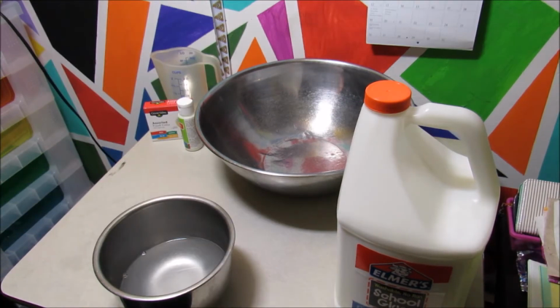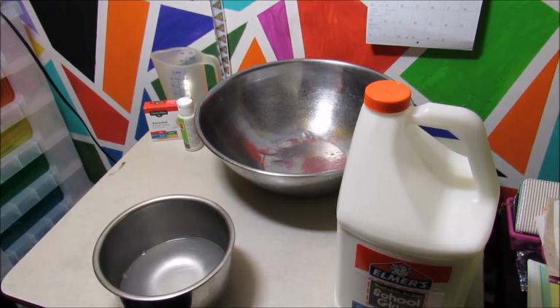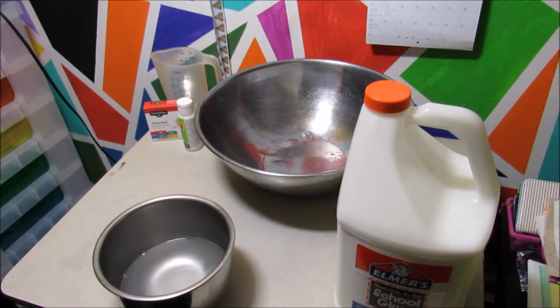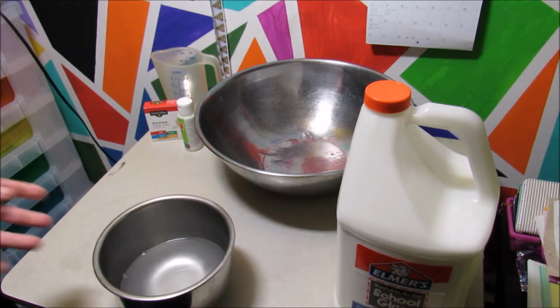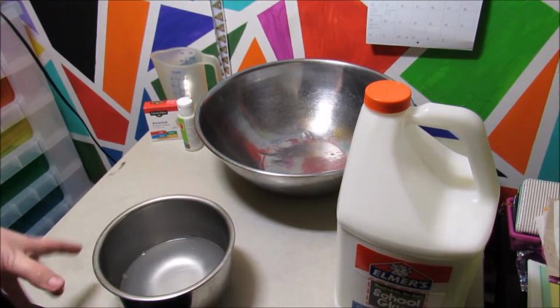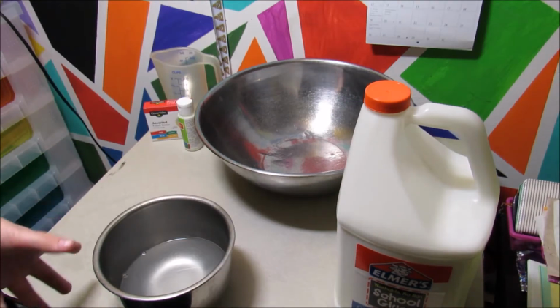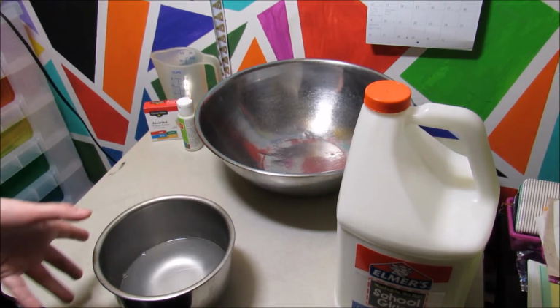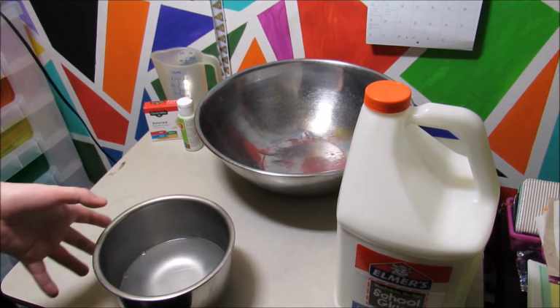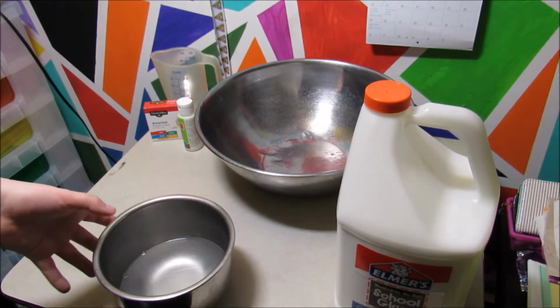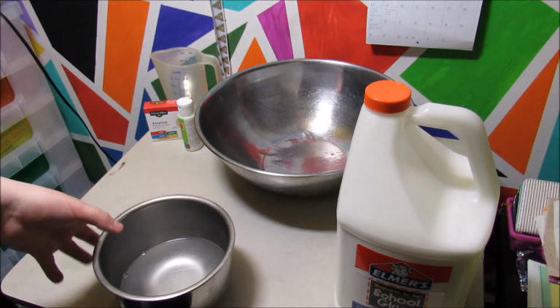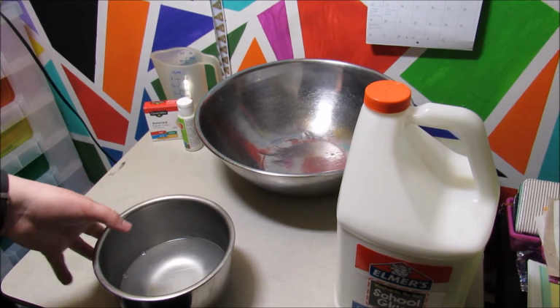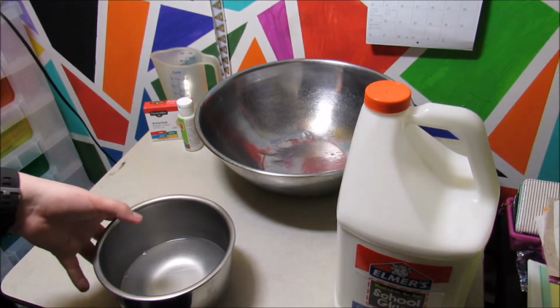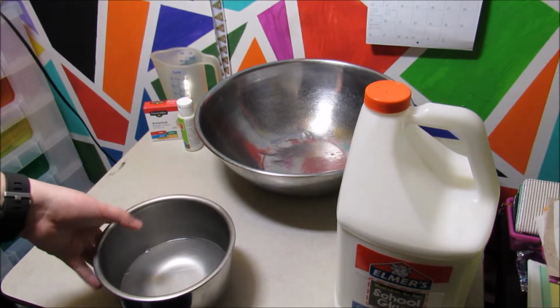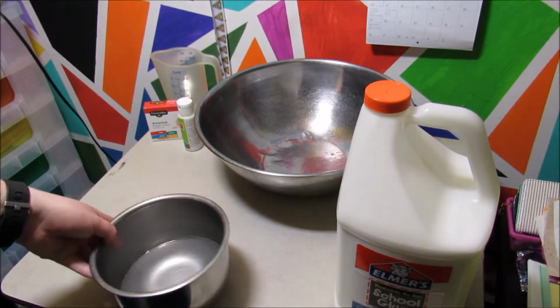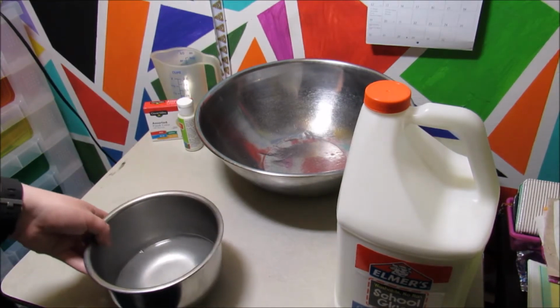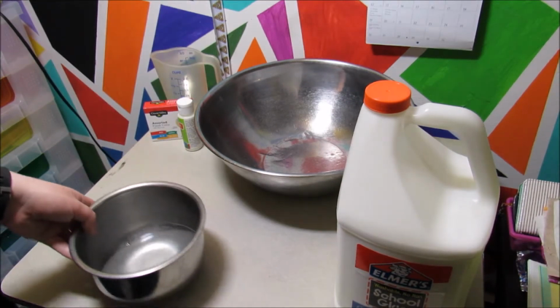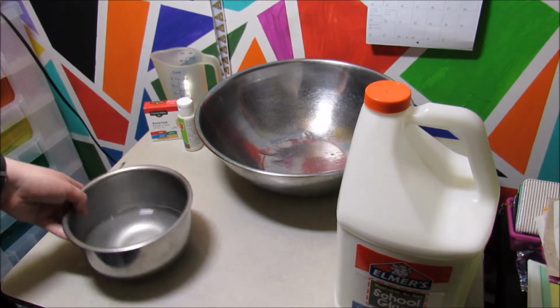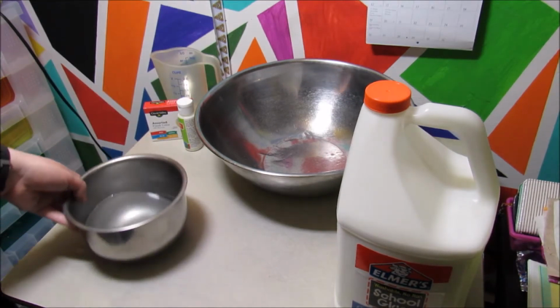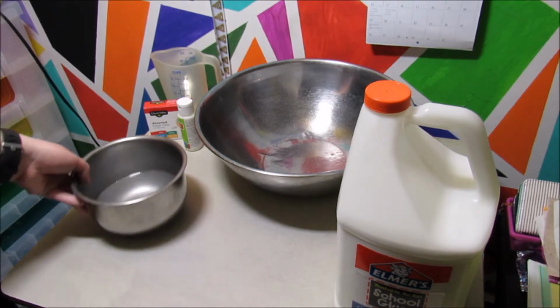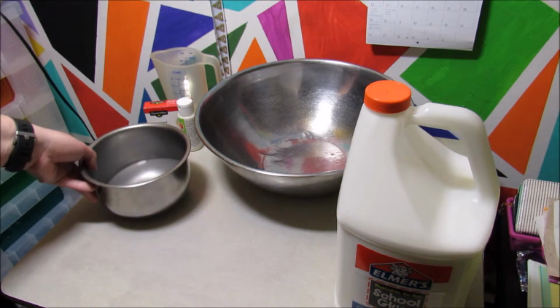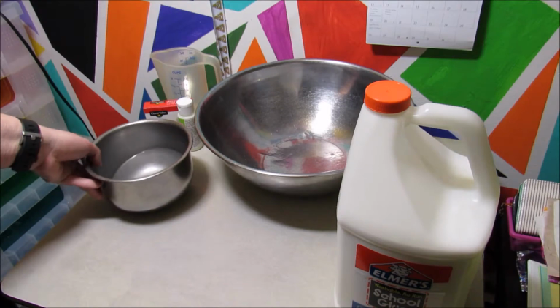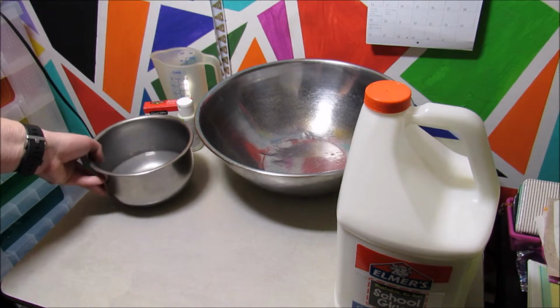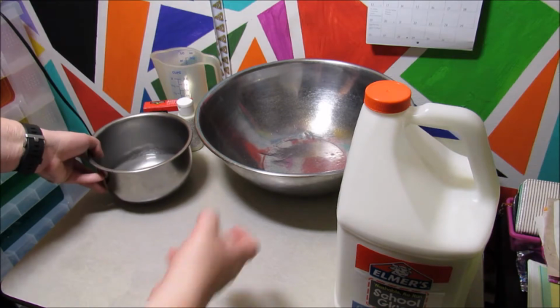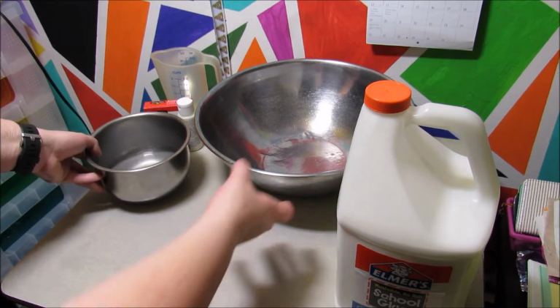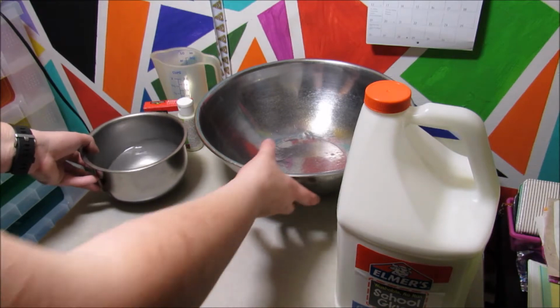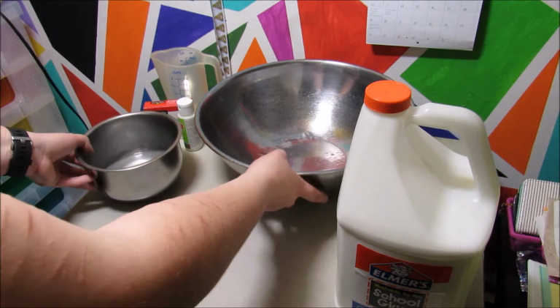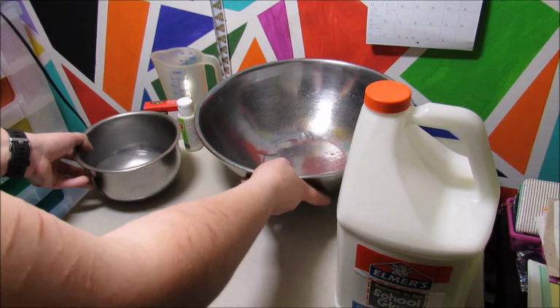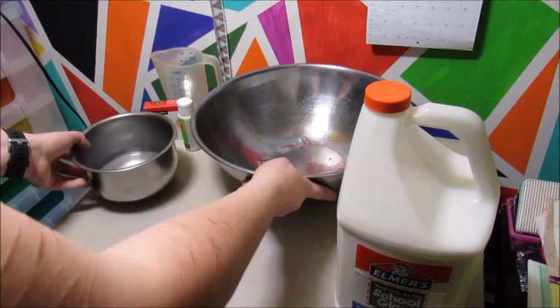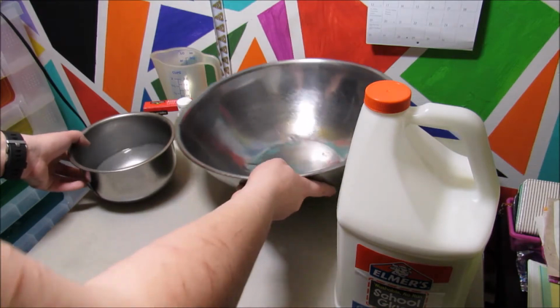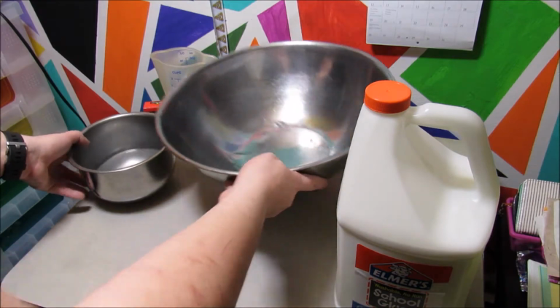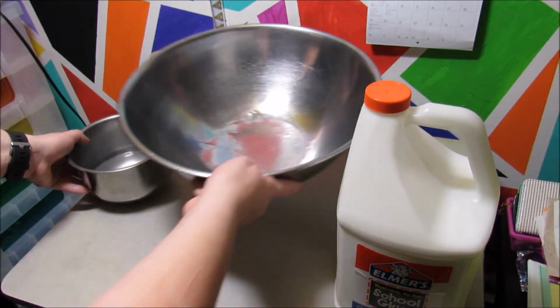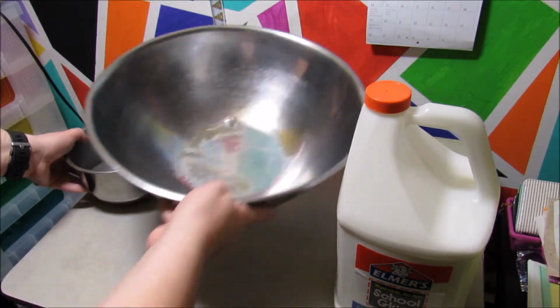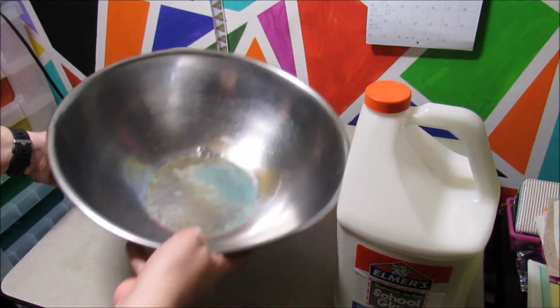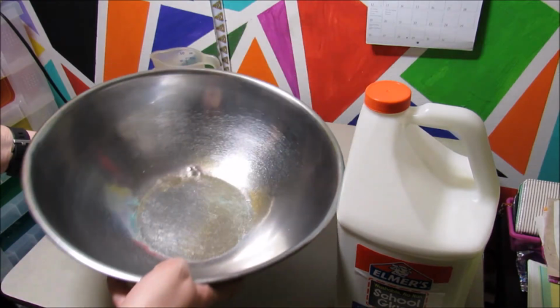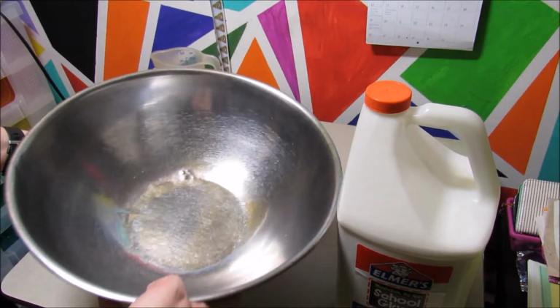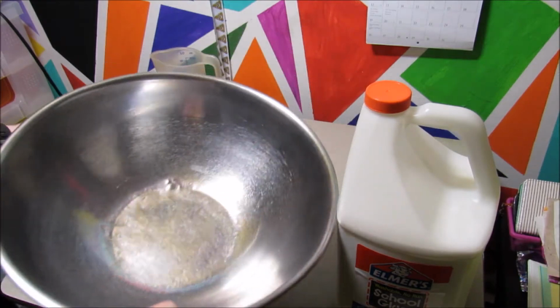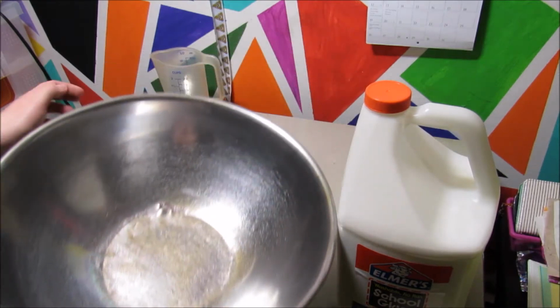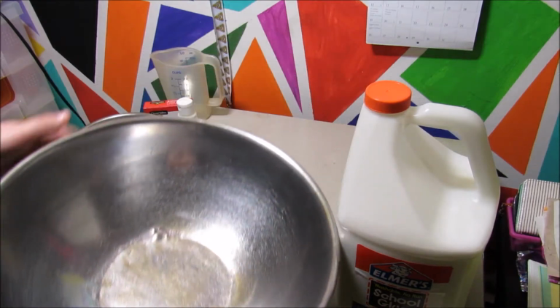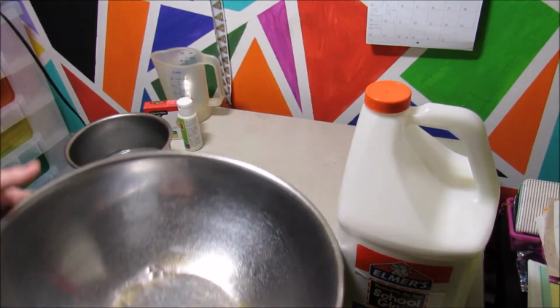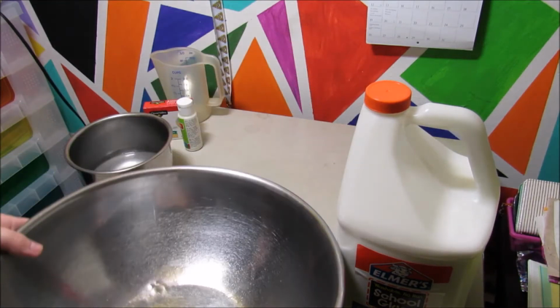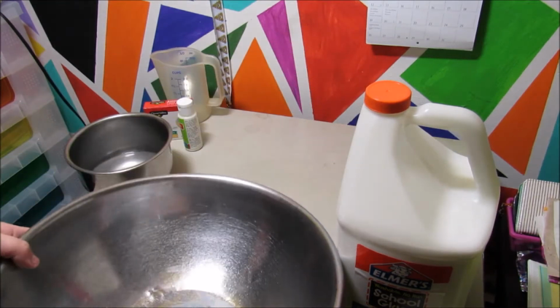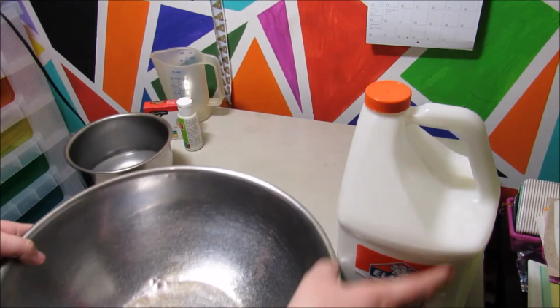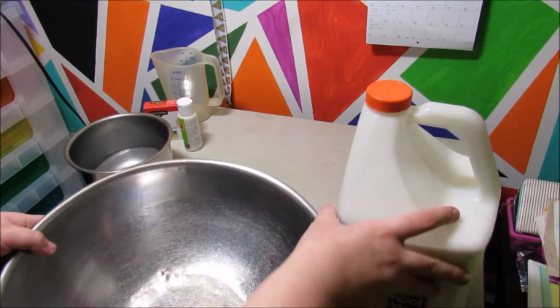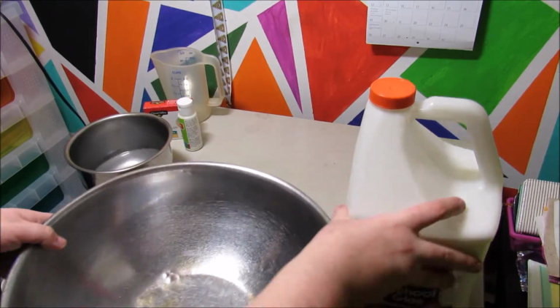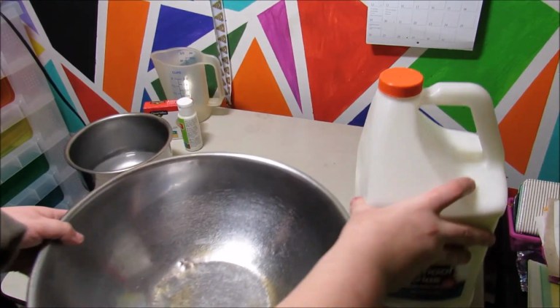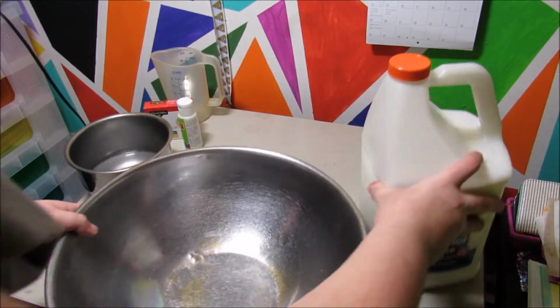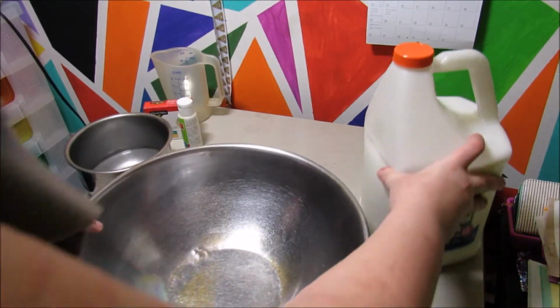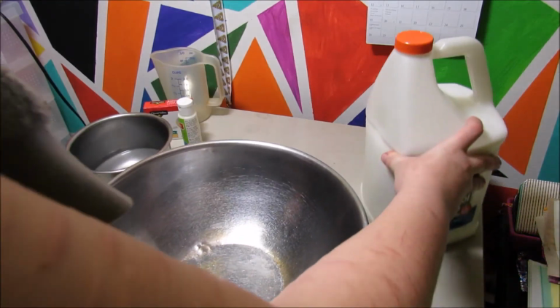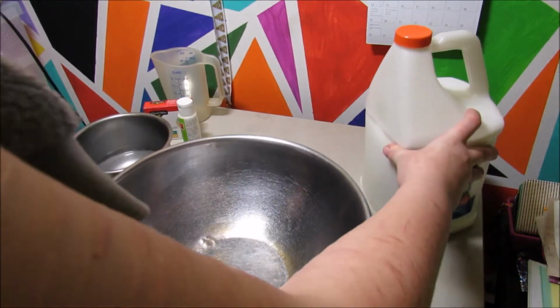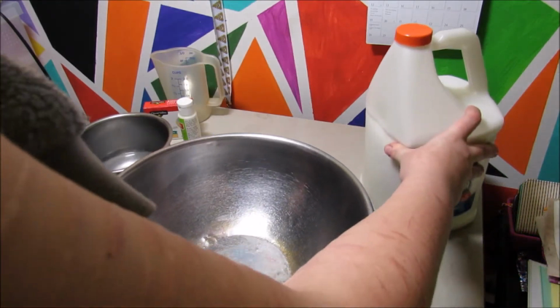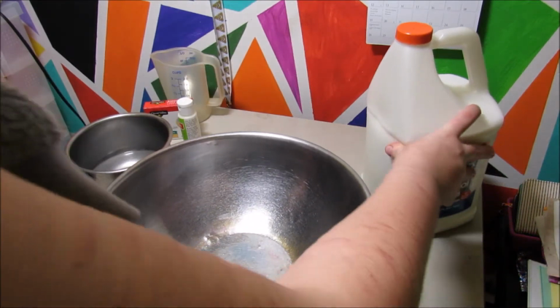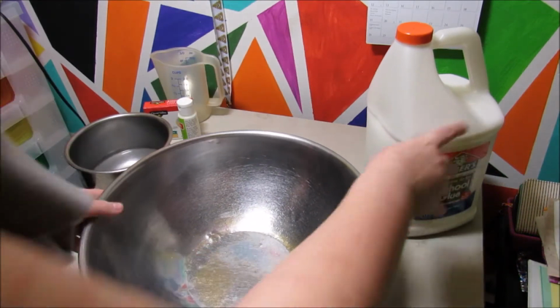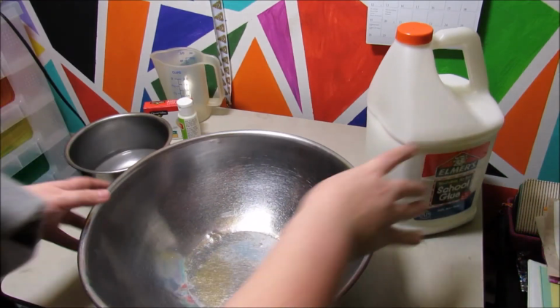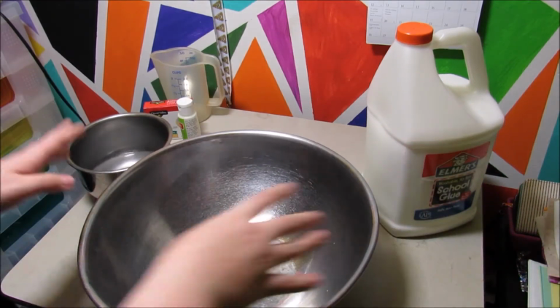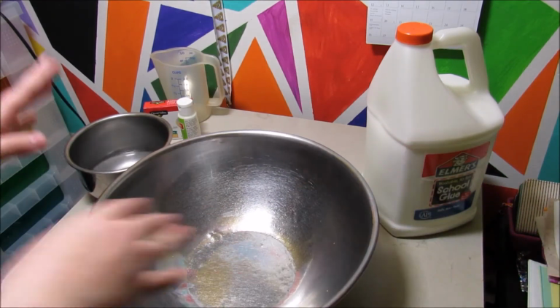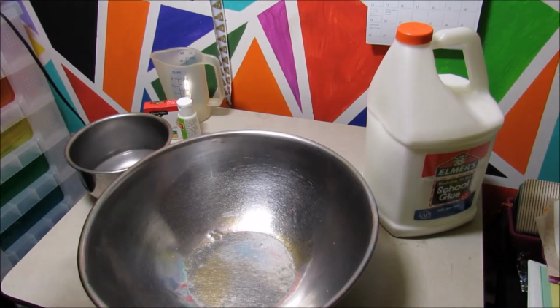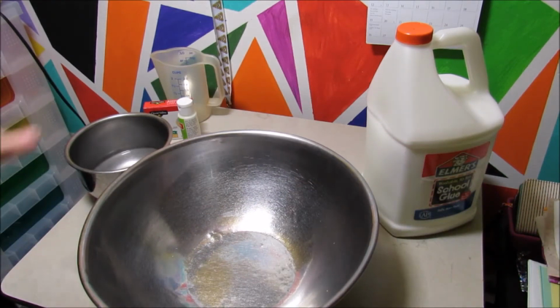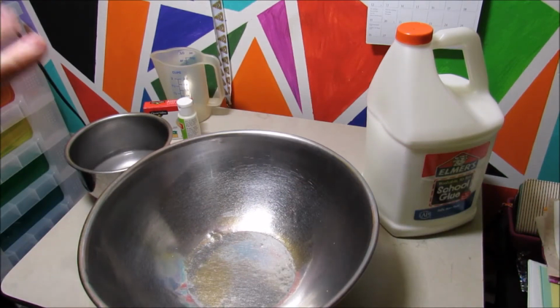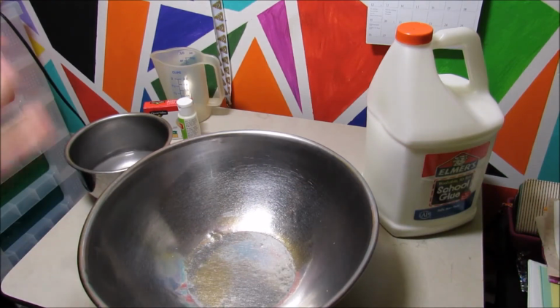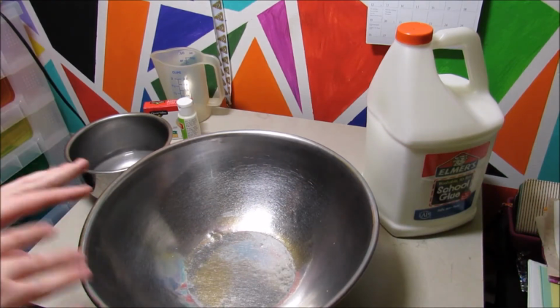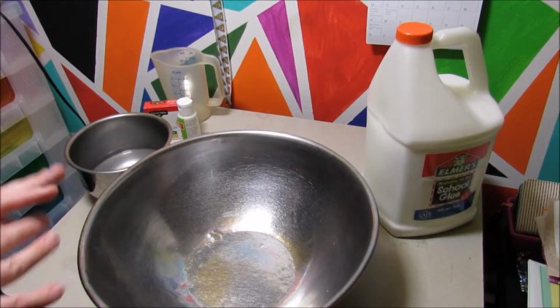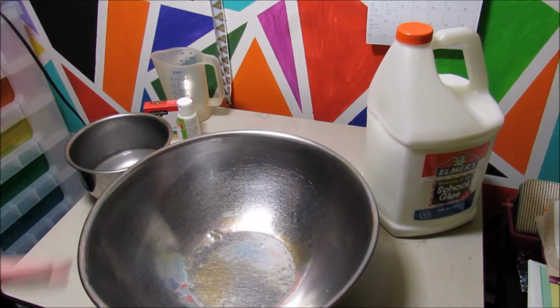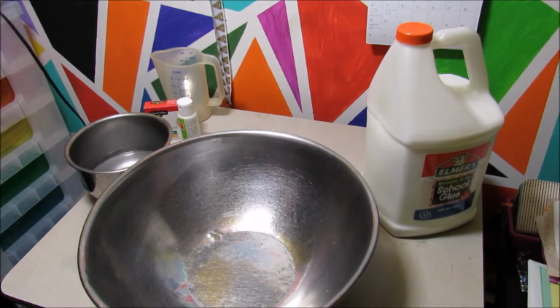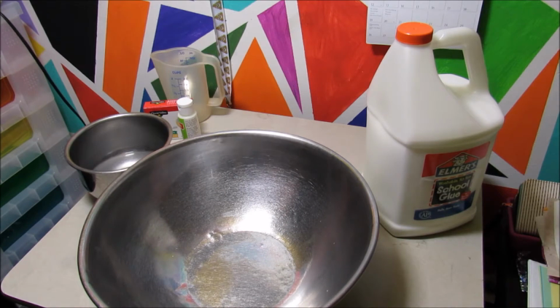After mixing that up a bit, set it to the side while we do this next step of pouring the glue into the bigger bowl.